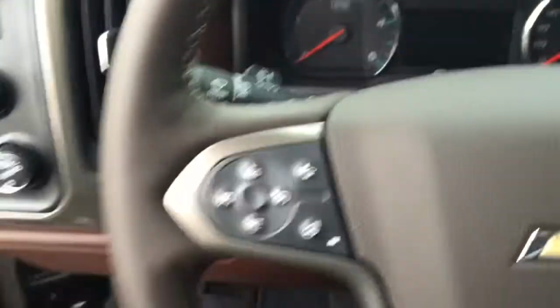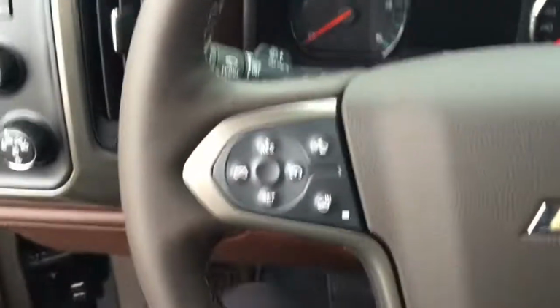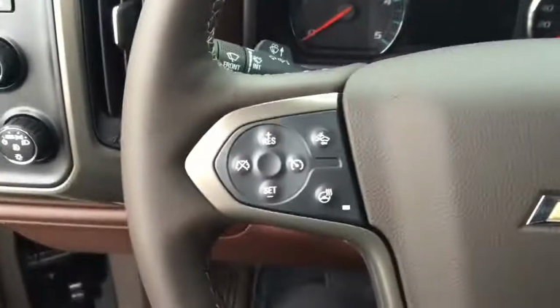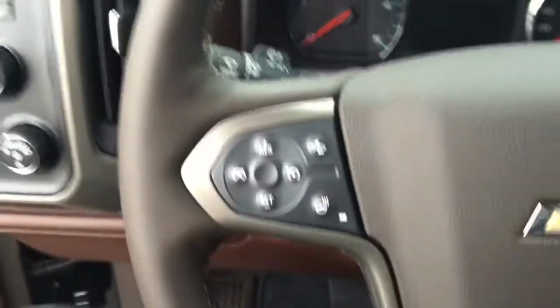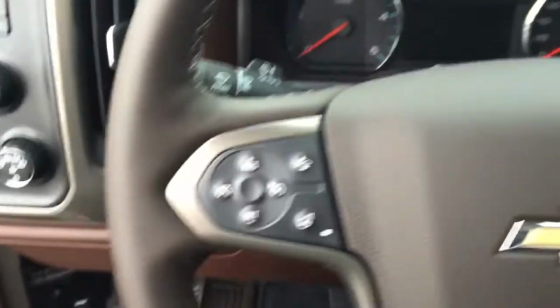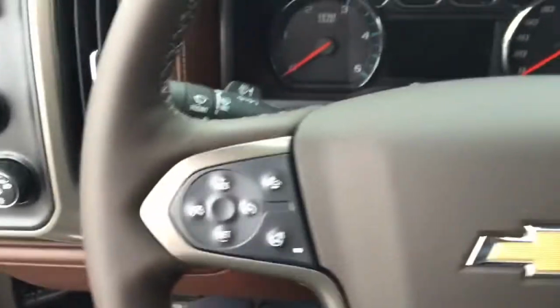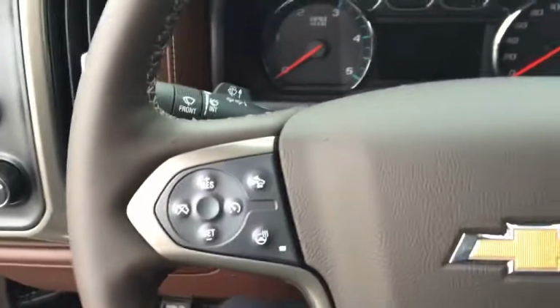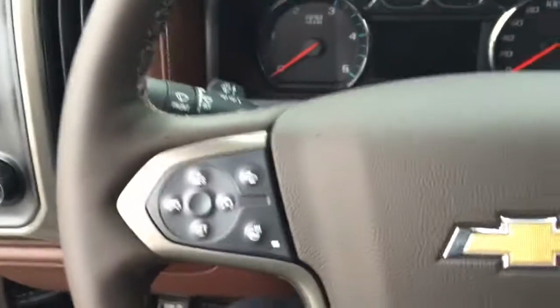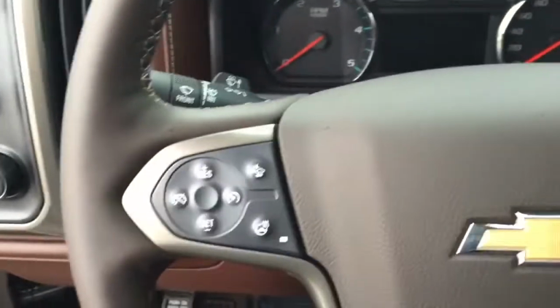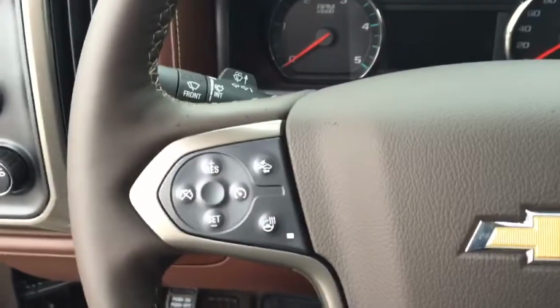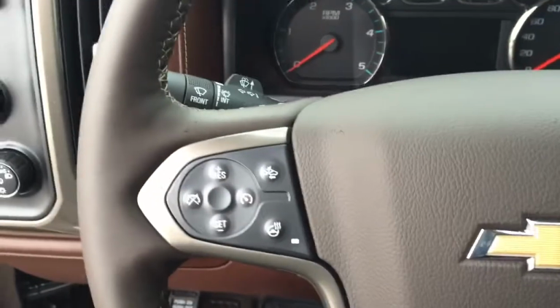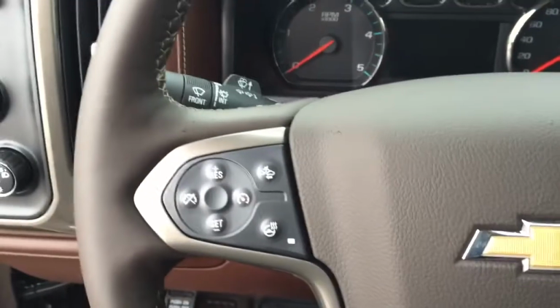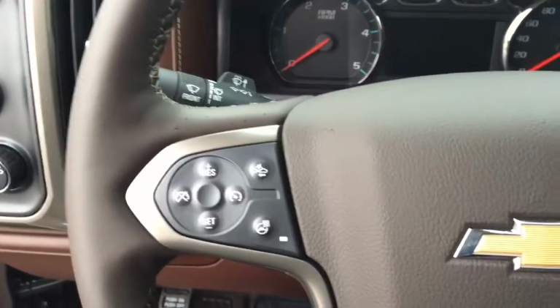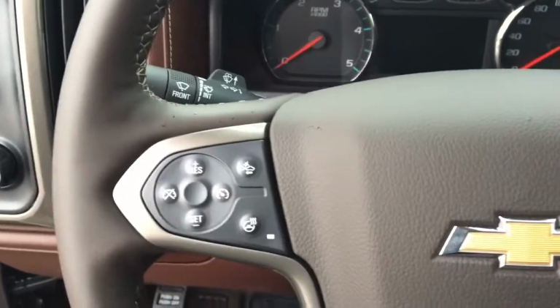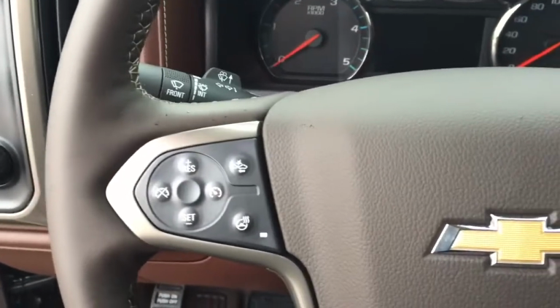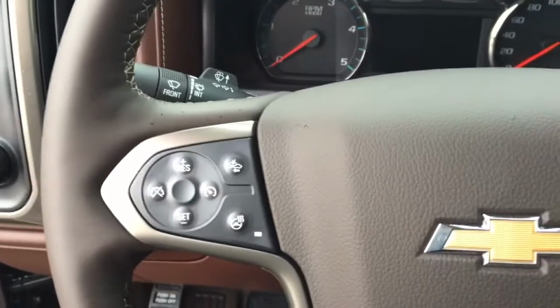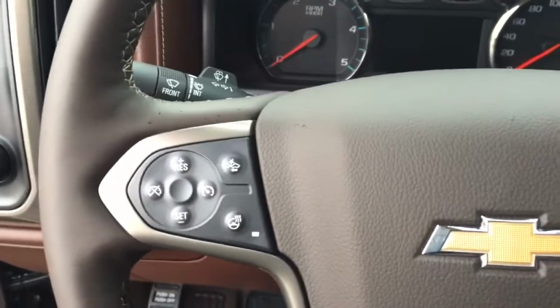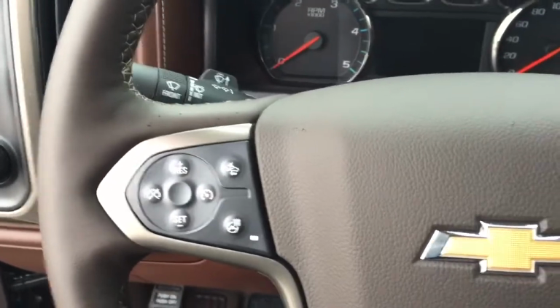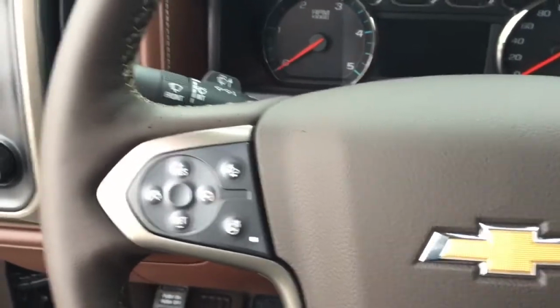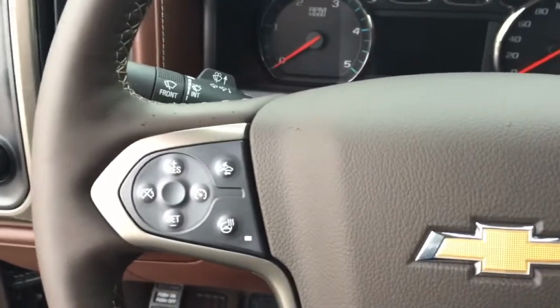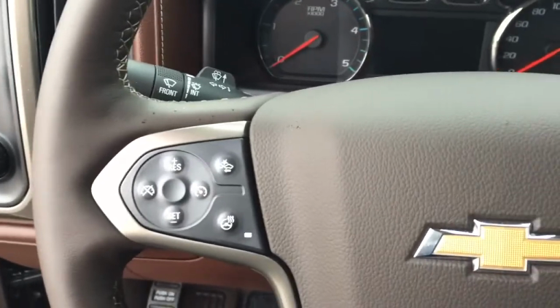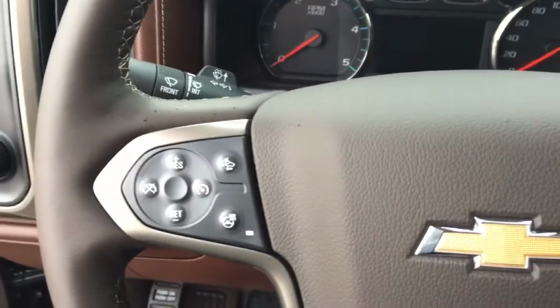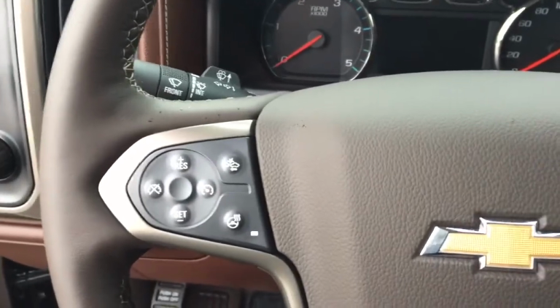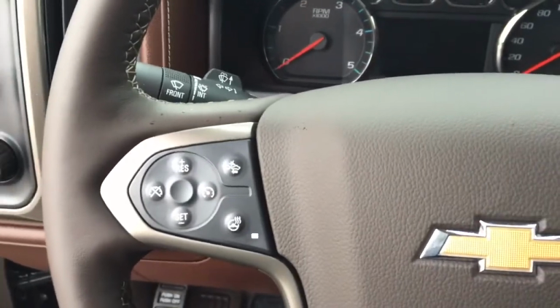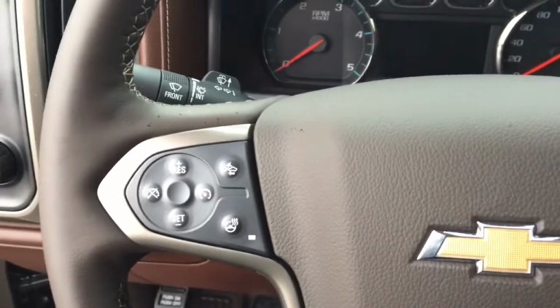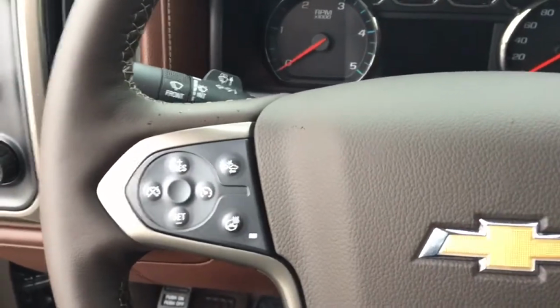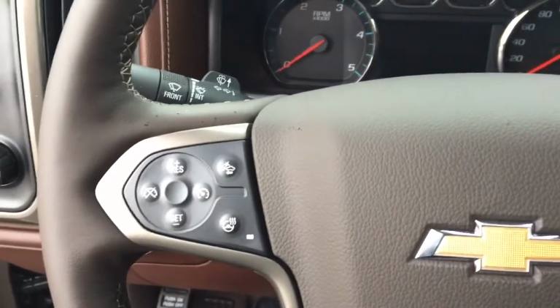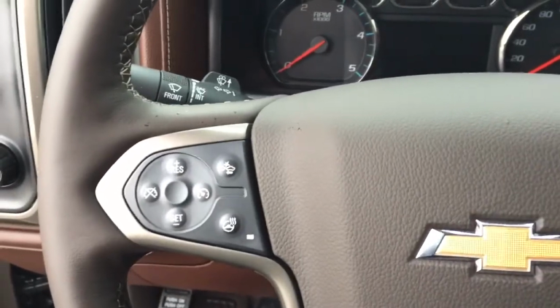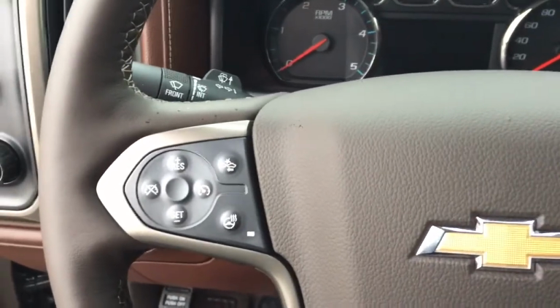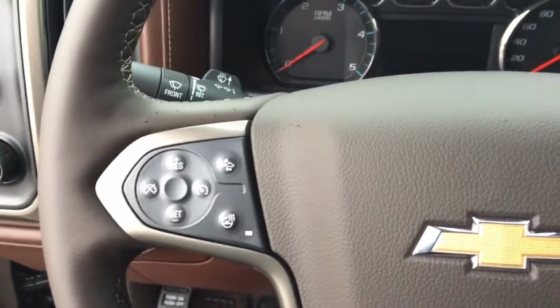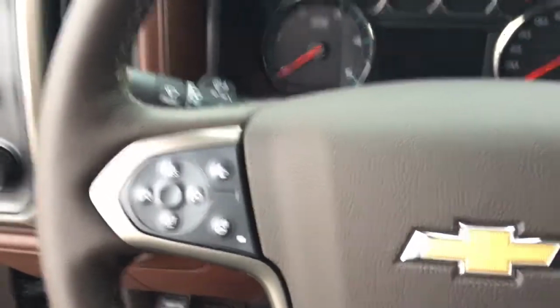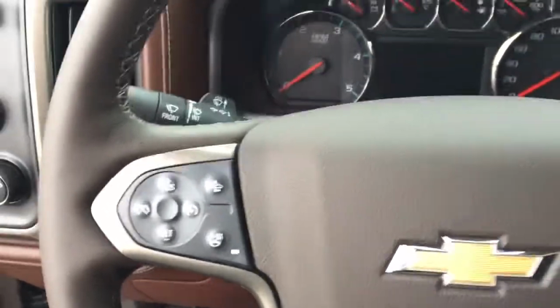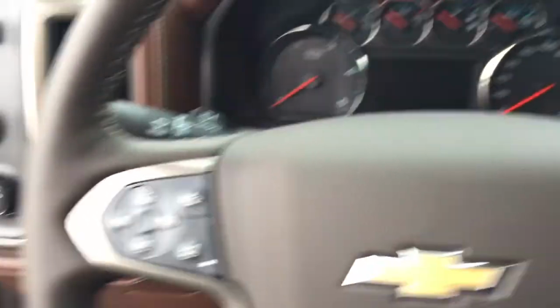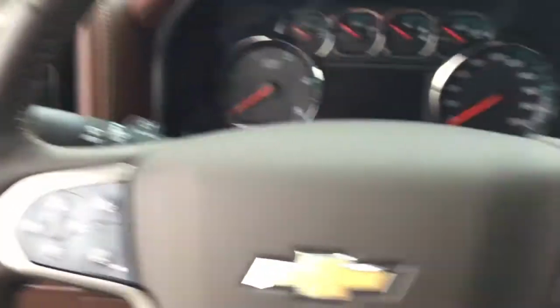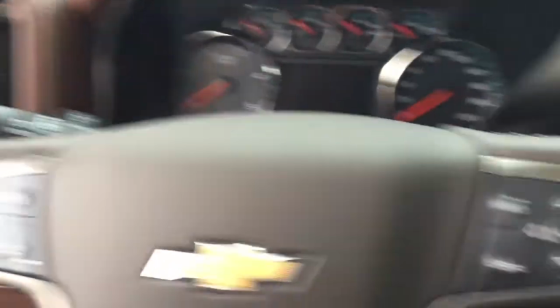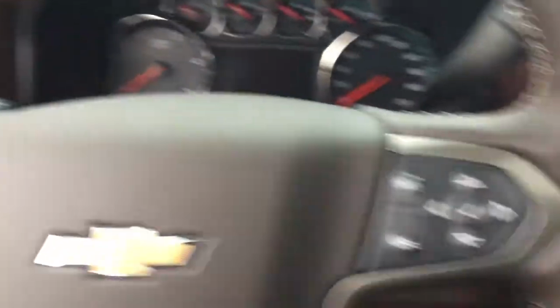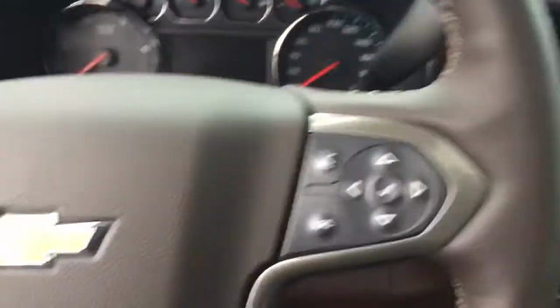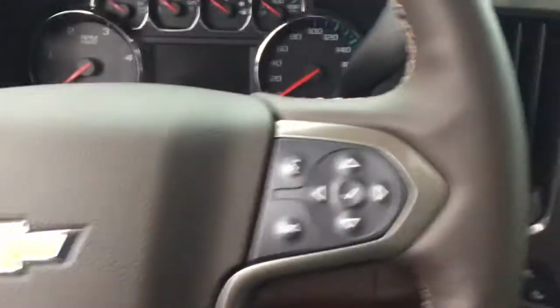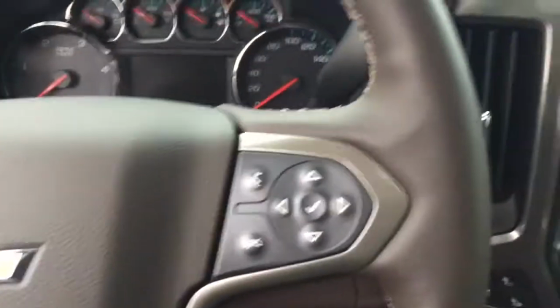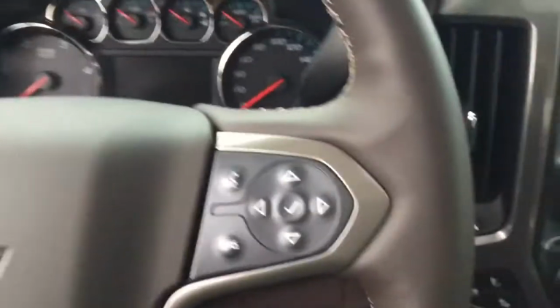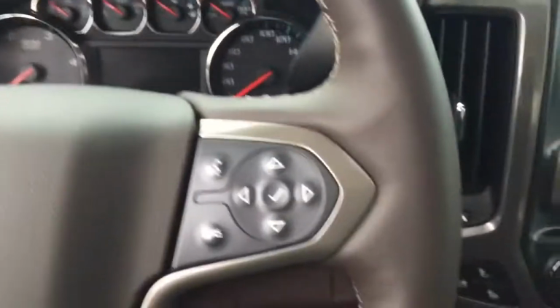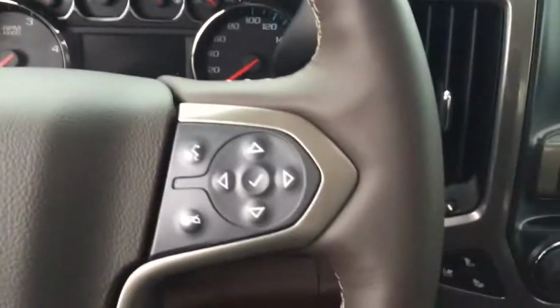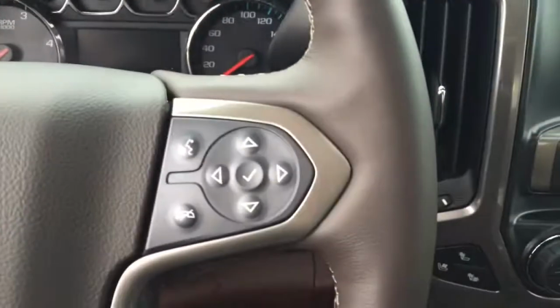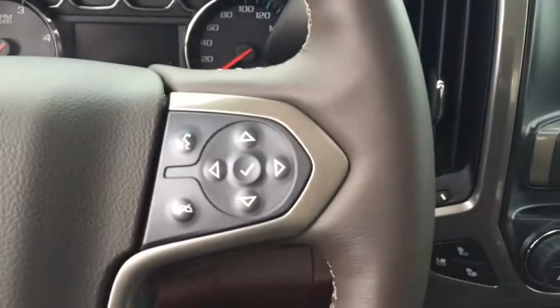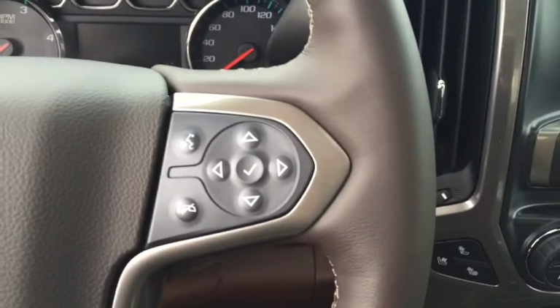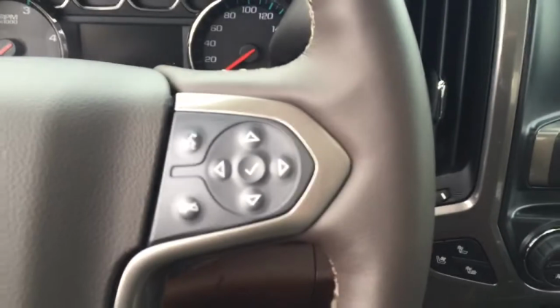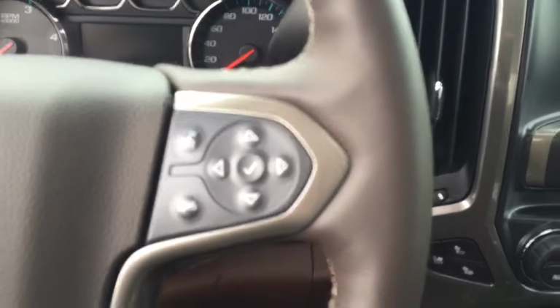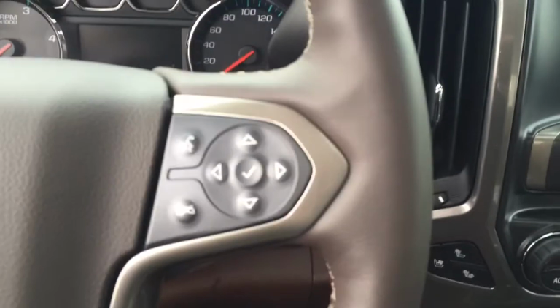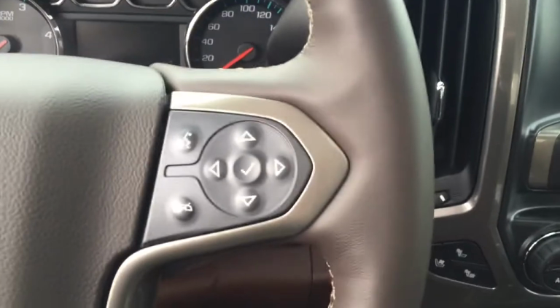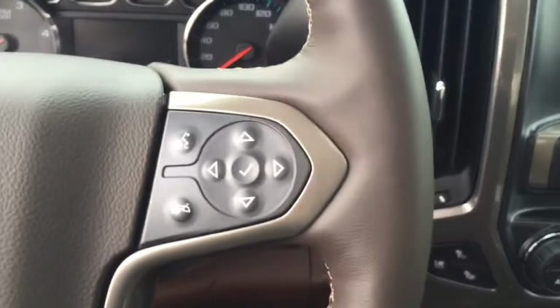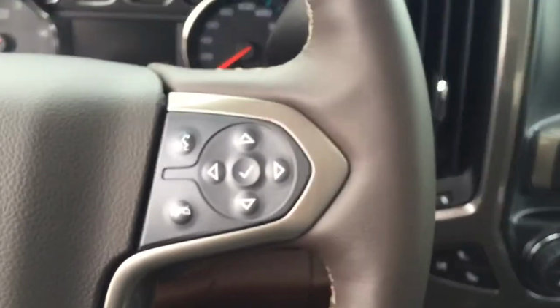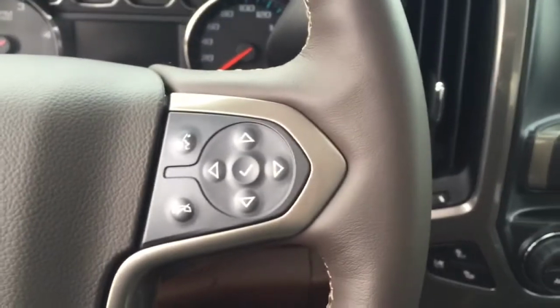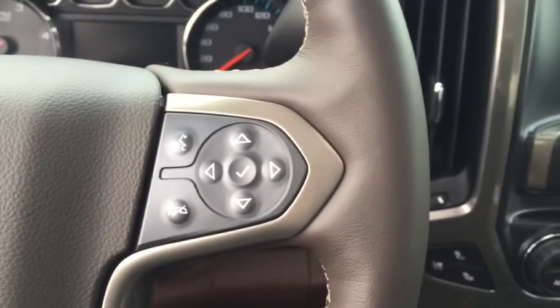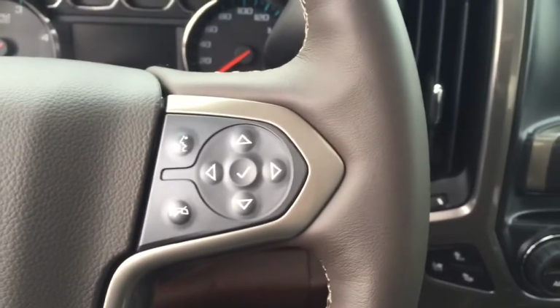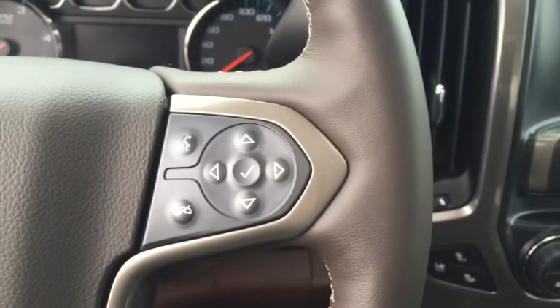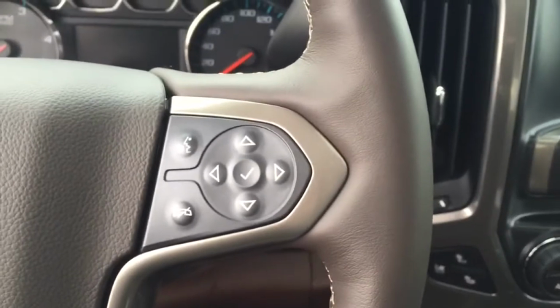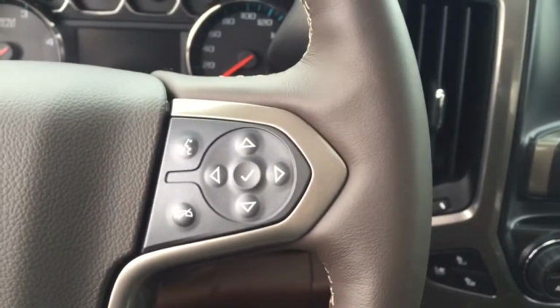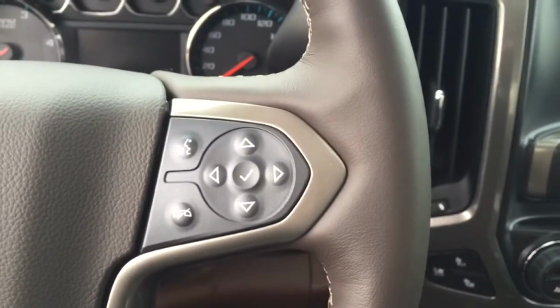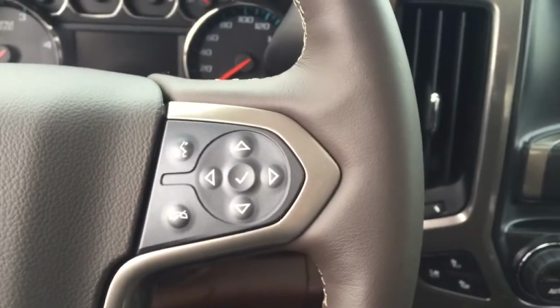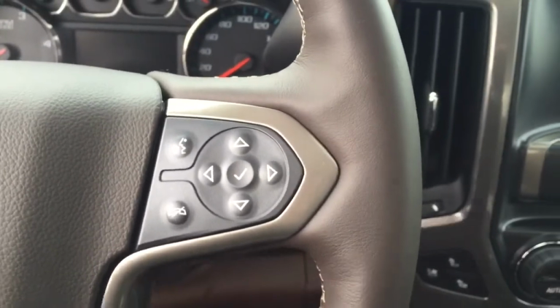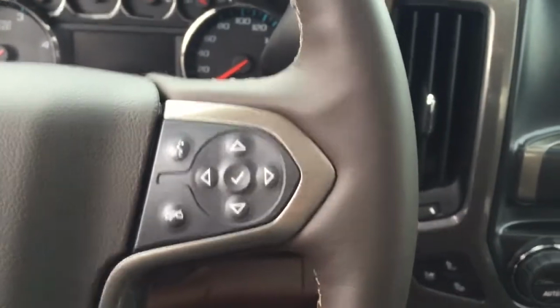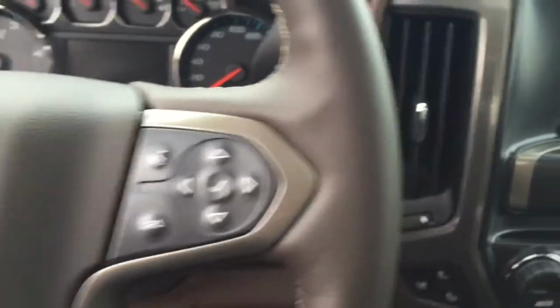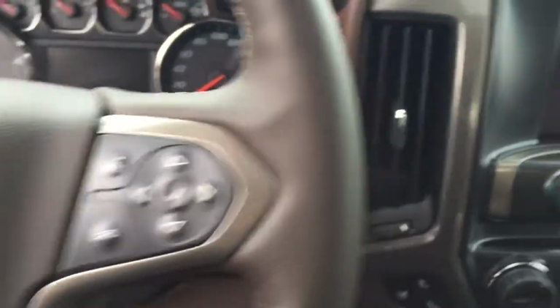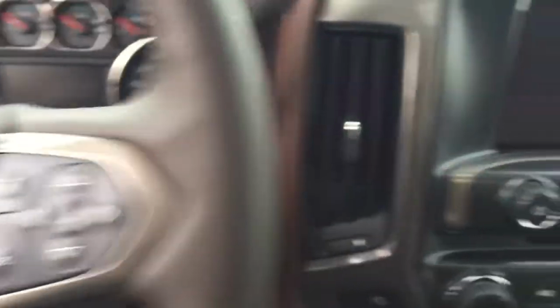On the steering wheel we have cruise control, collision alert, heated steering wheel, Bluetooth capability, and media controls.